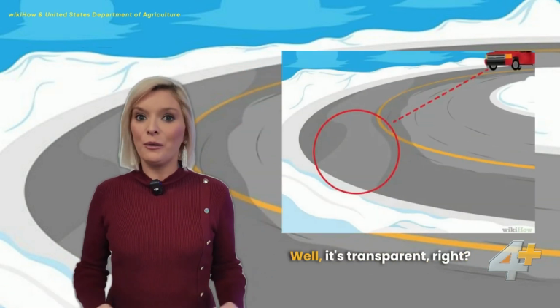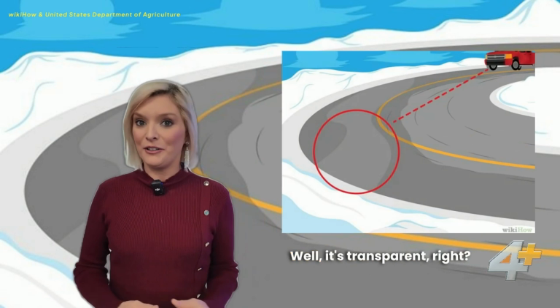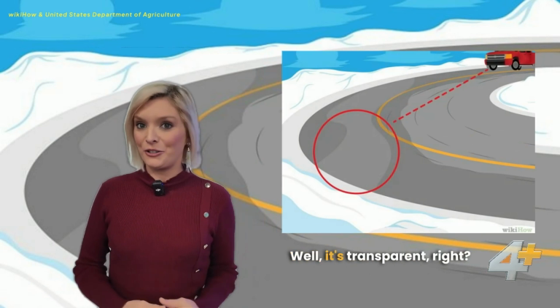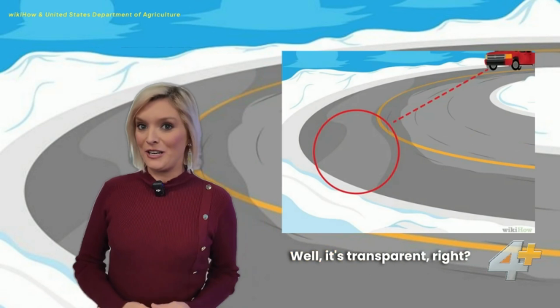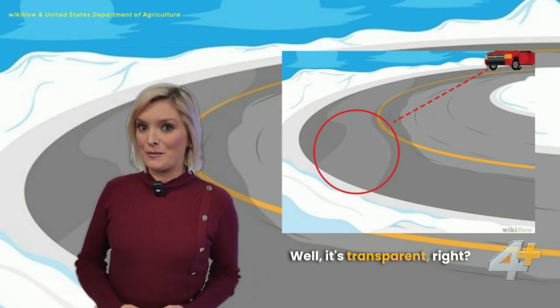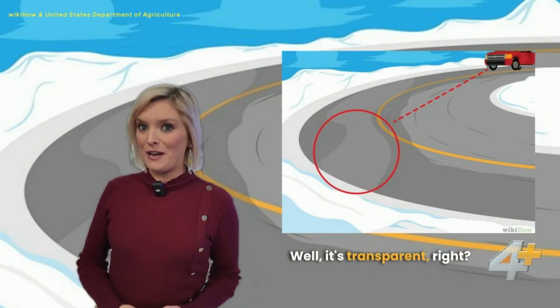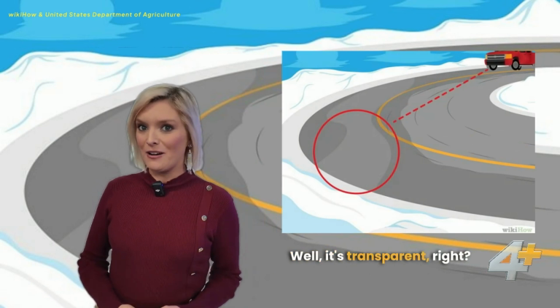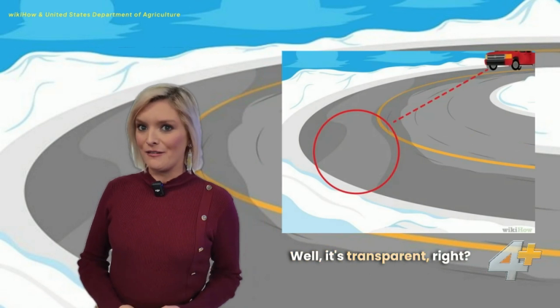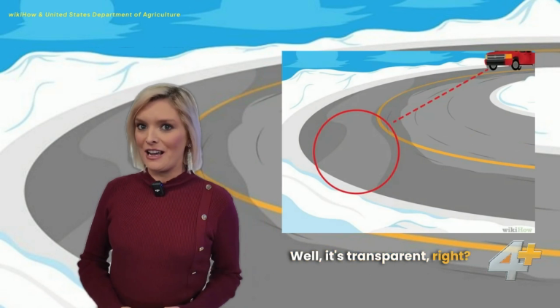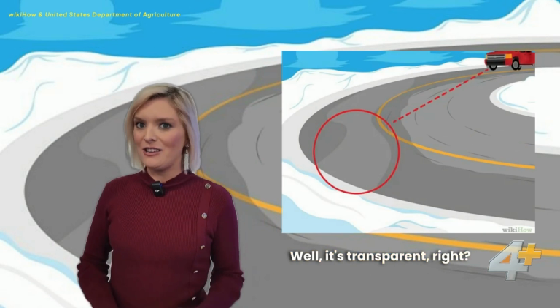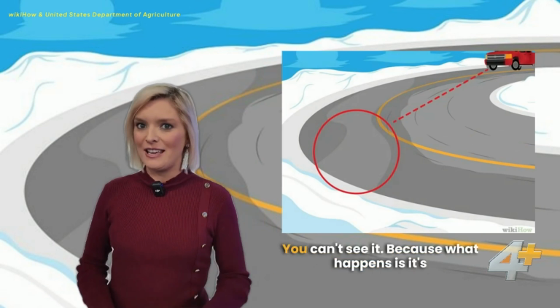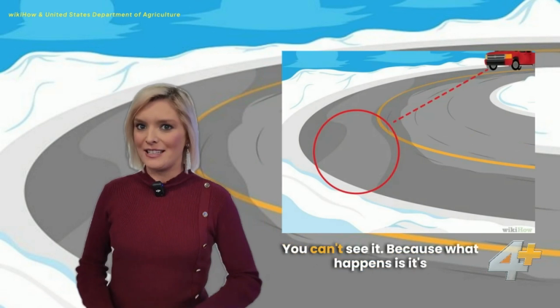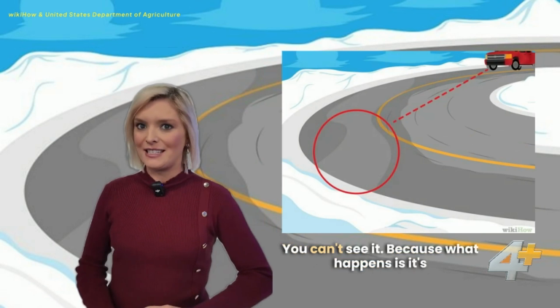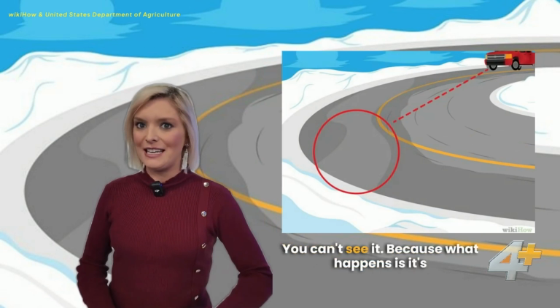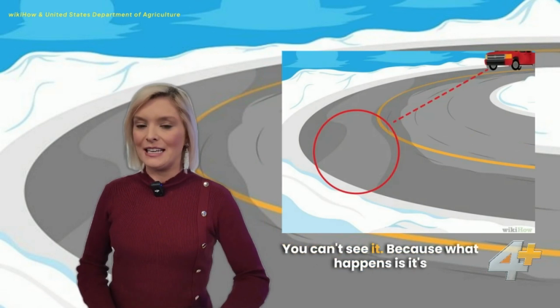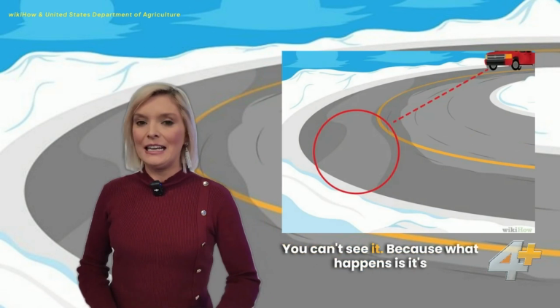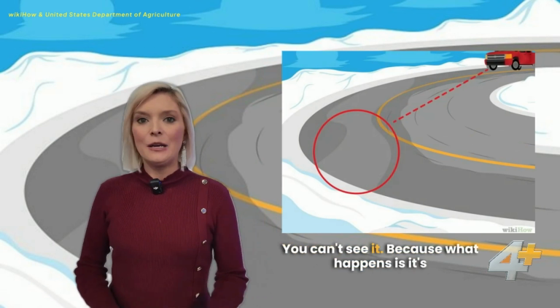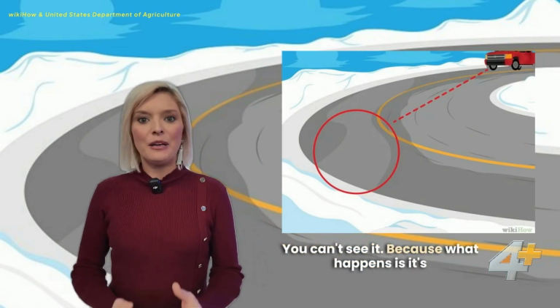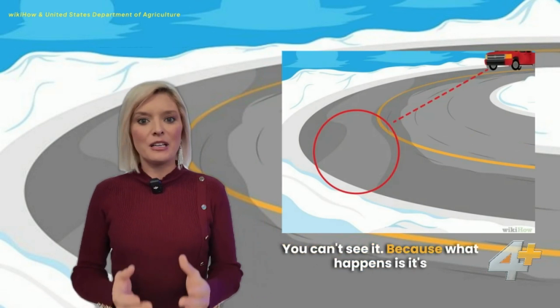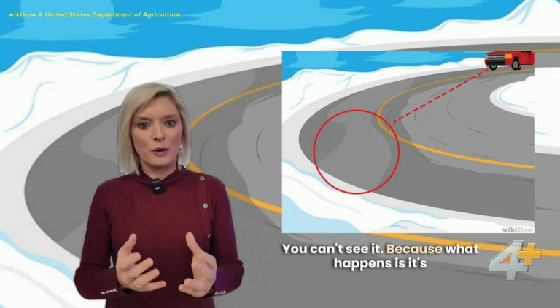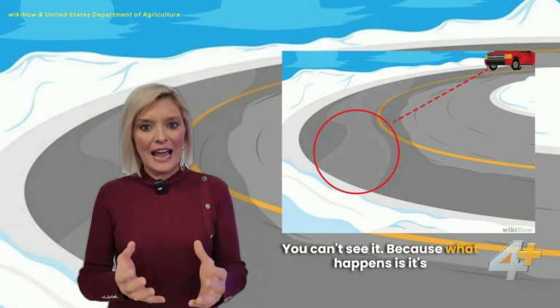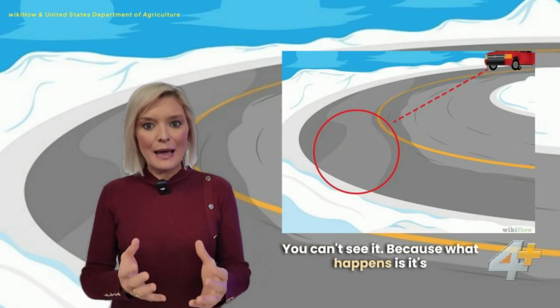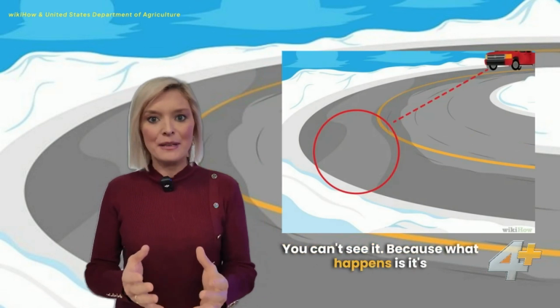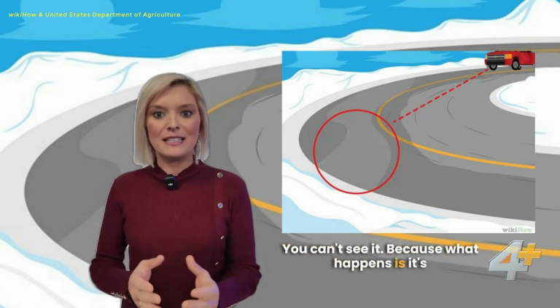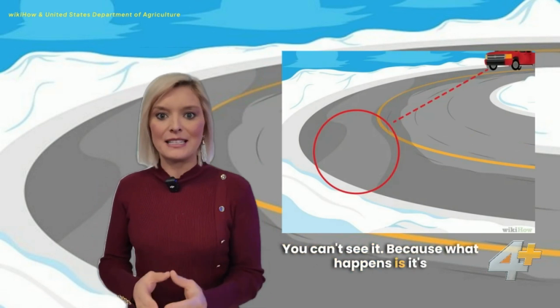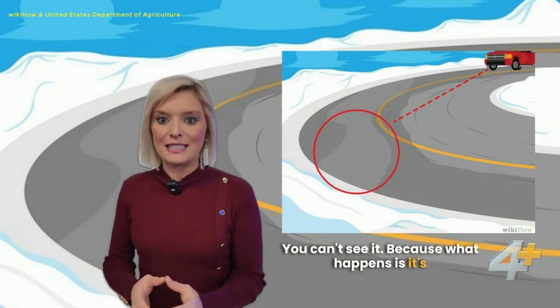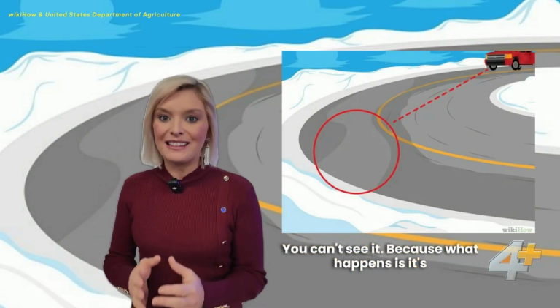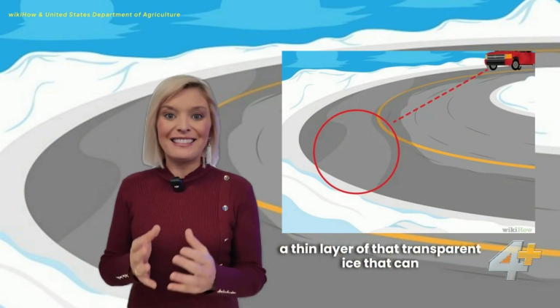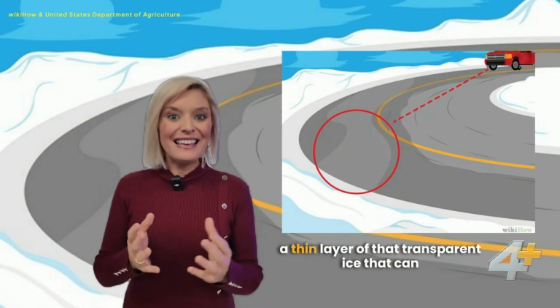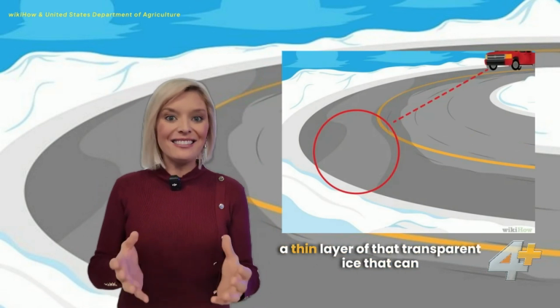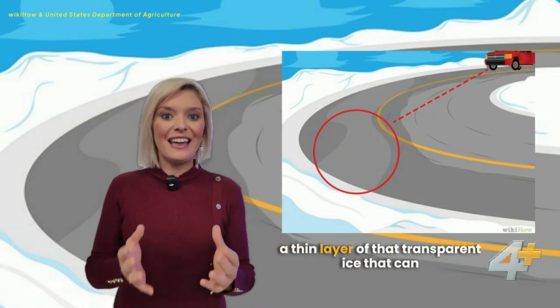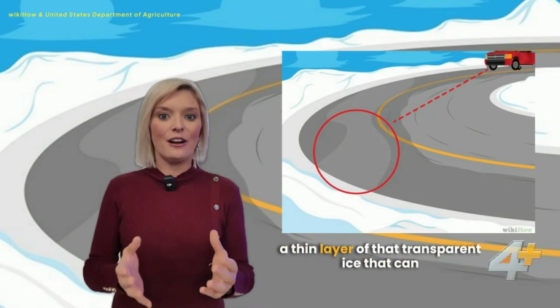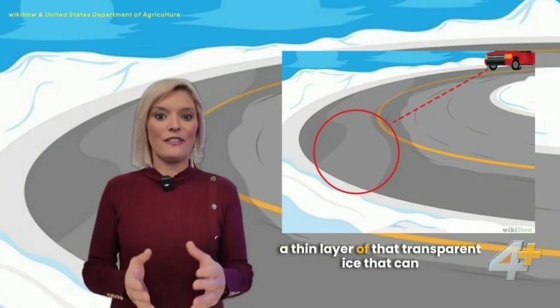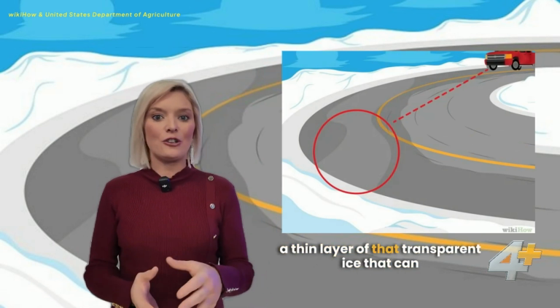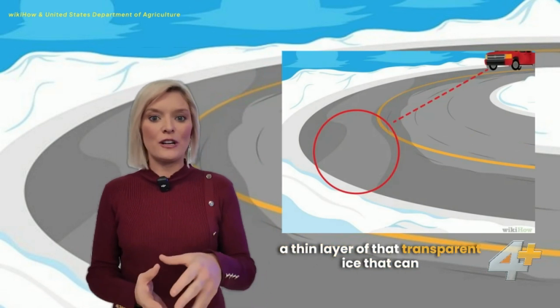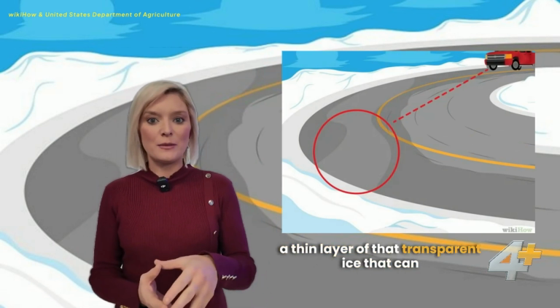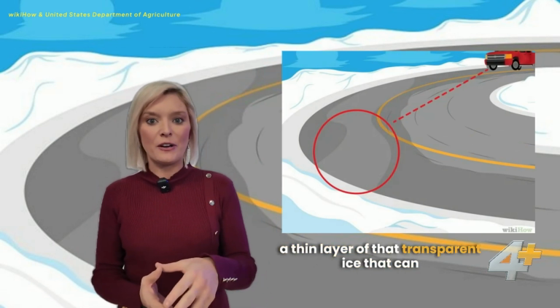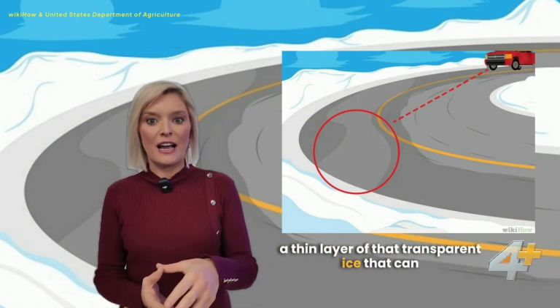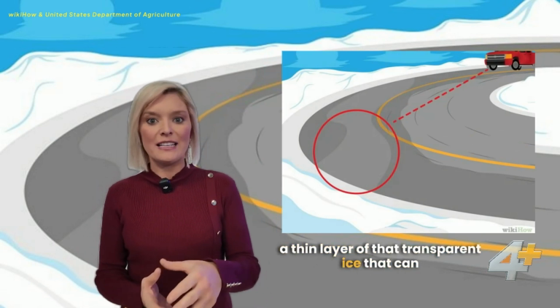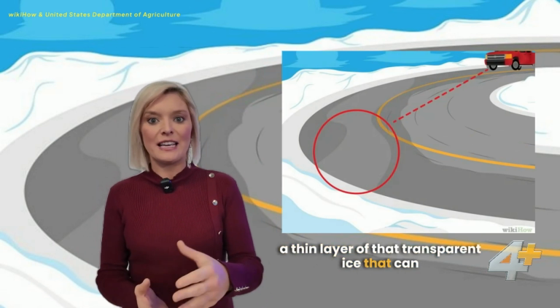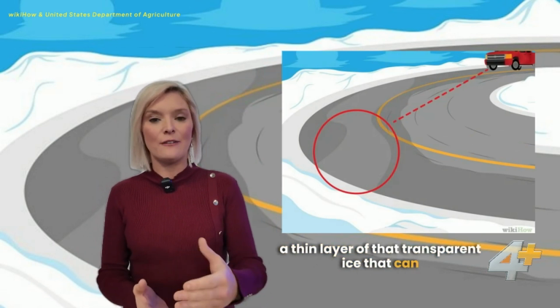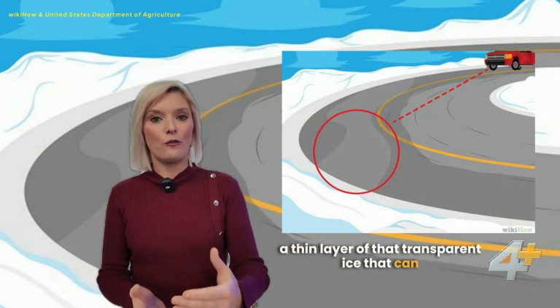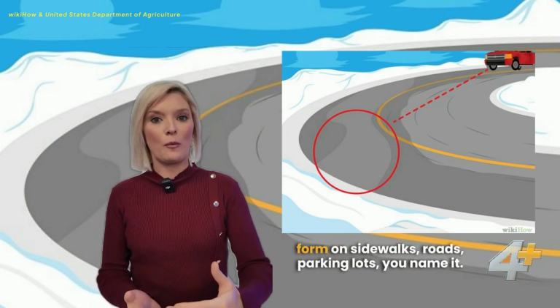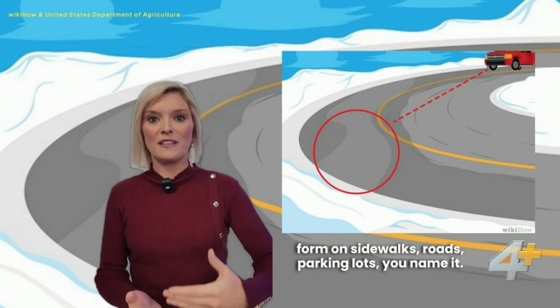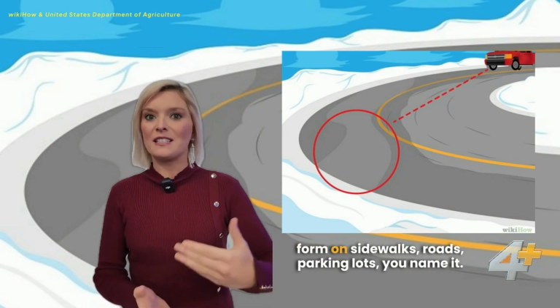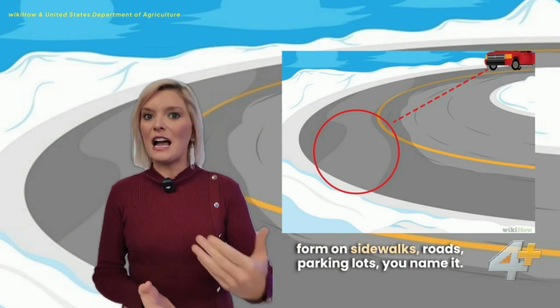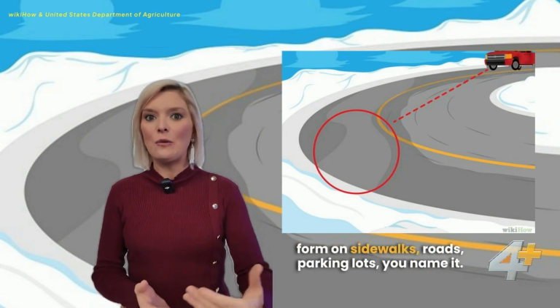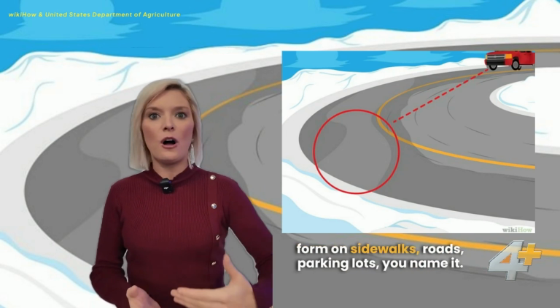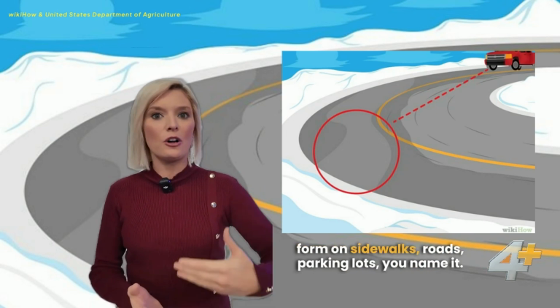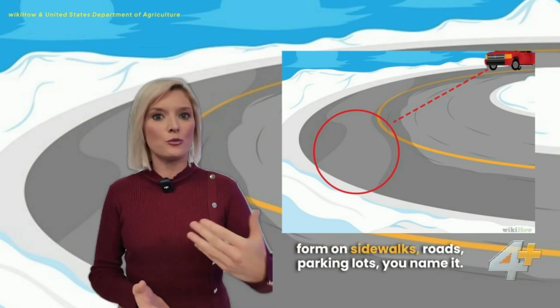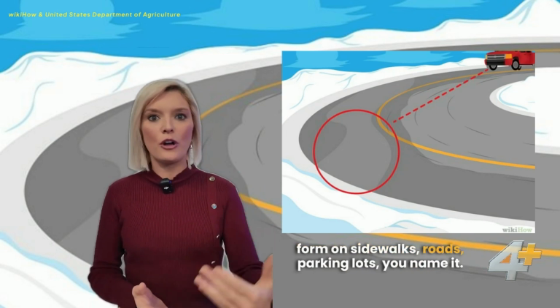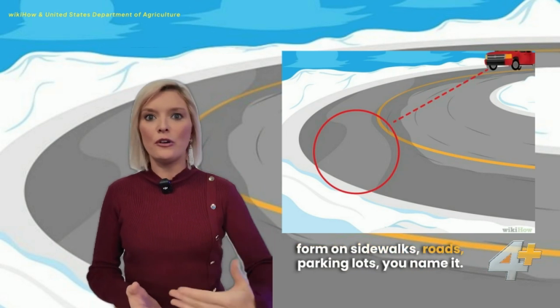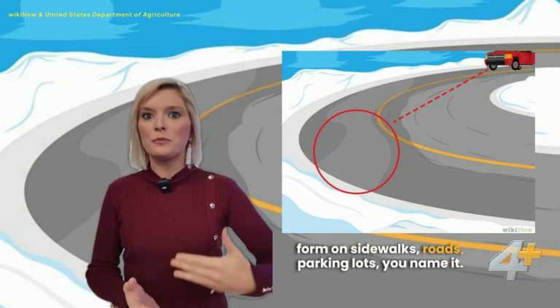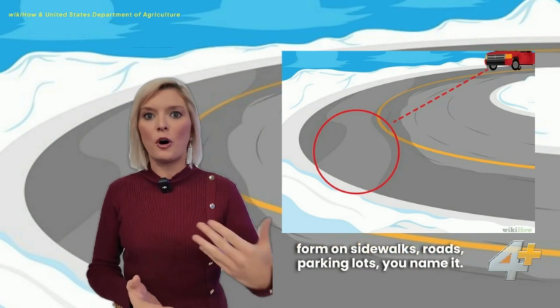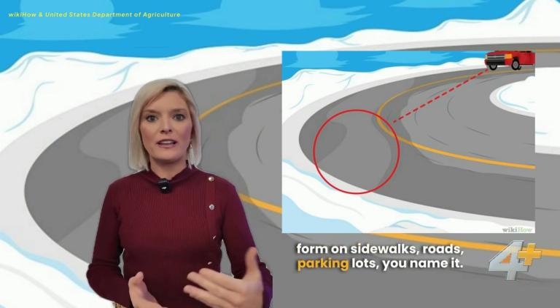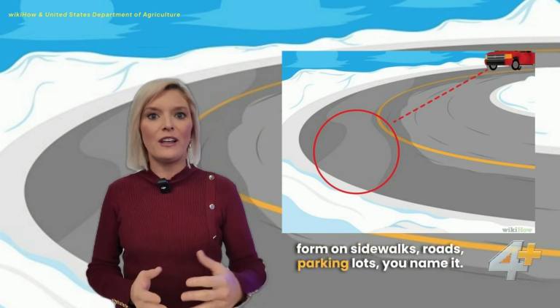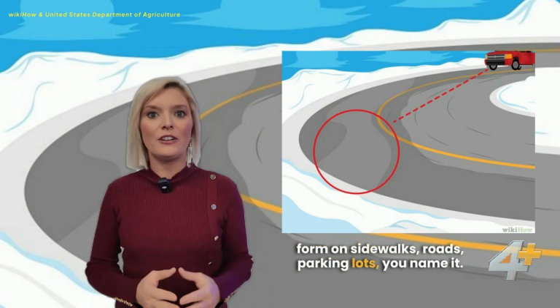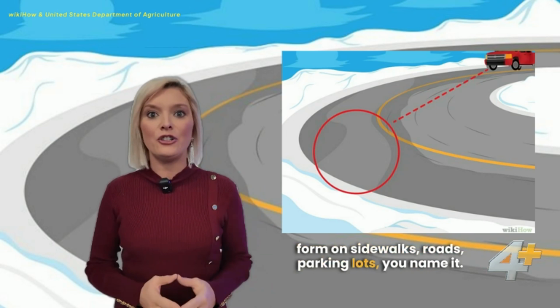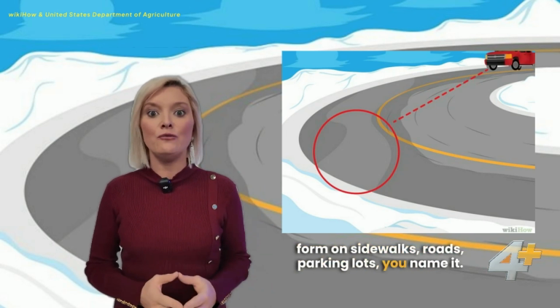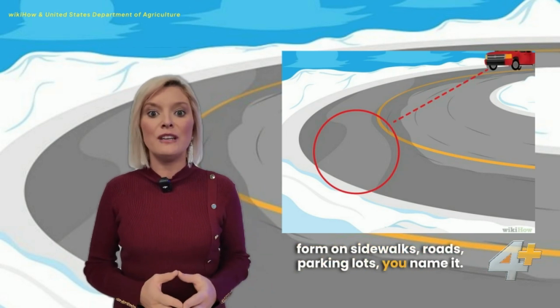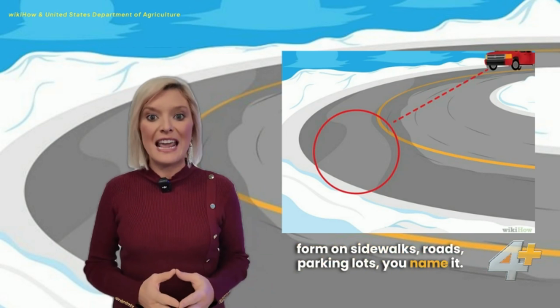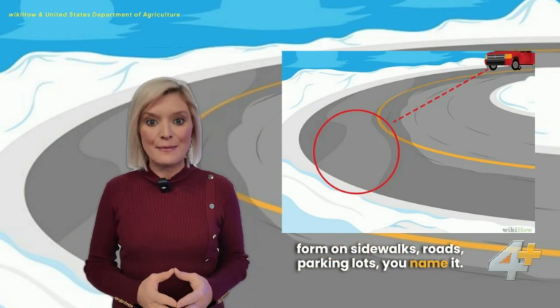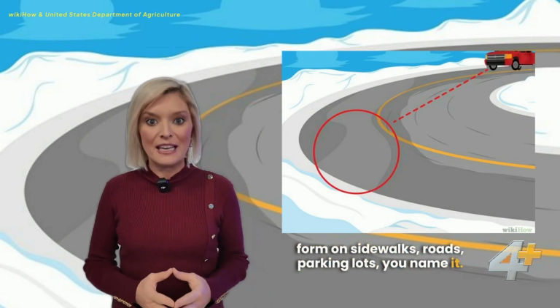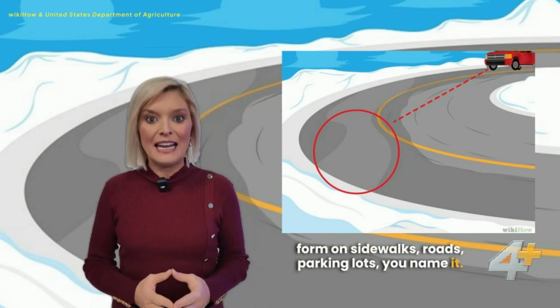Well, it's transparent. You can't see it because it's a thin layer of transparent ice that can form on sidewalks, roads, parking lots — you name it.